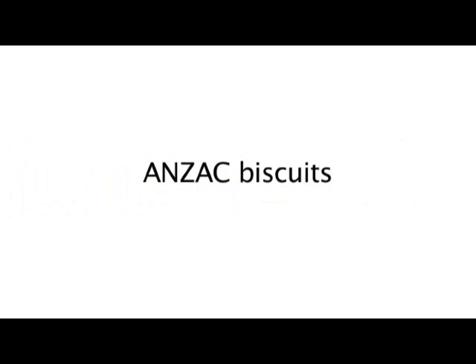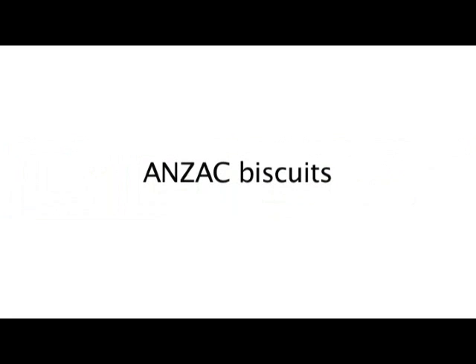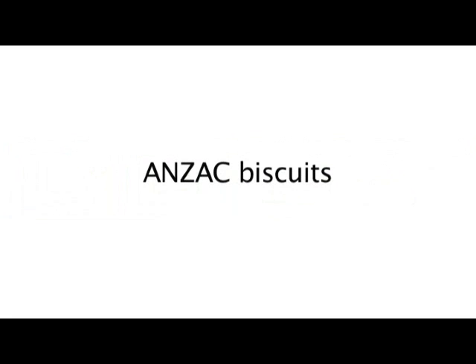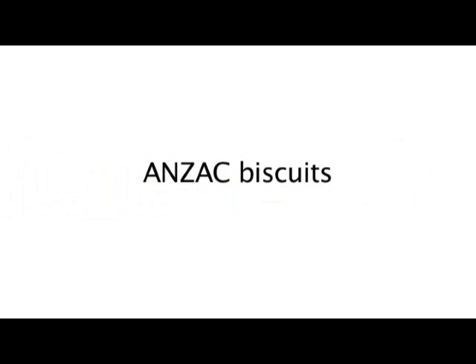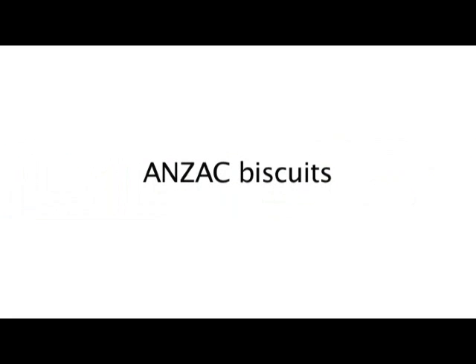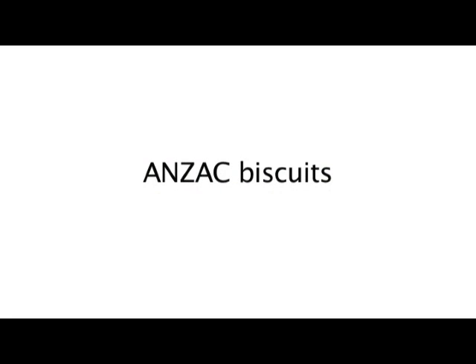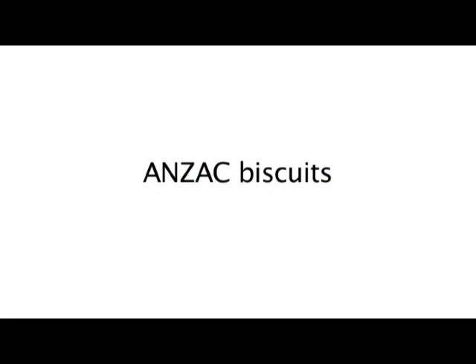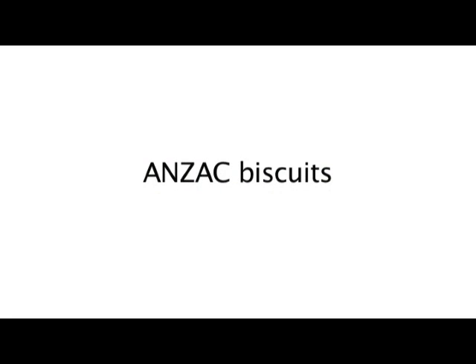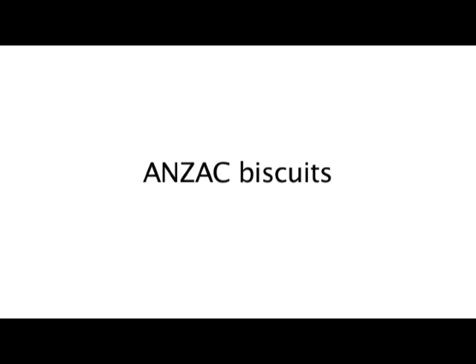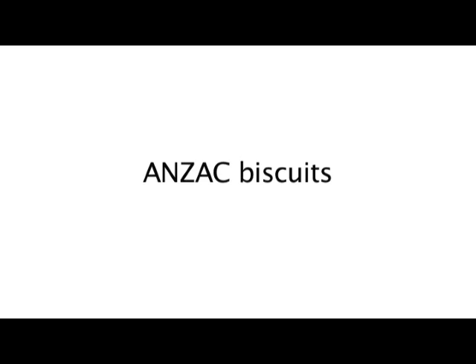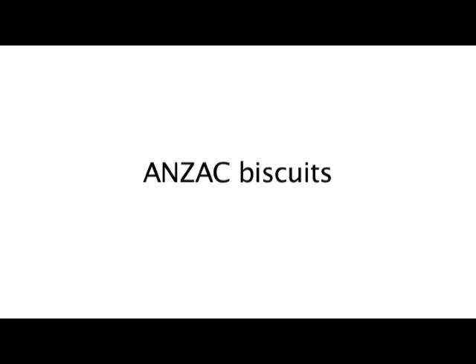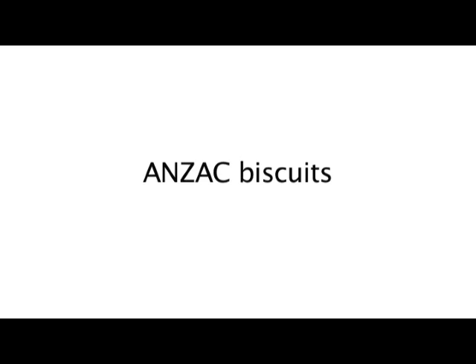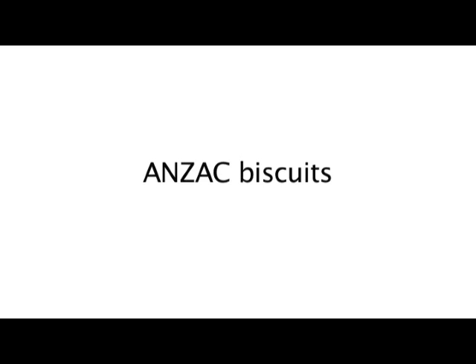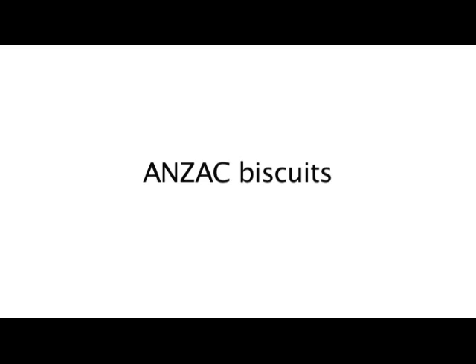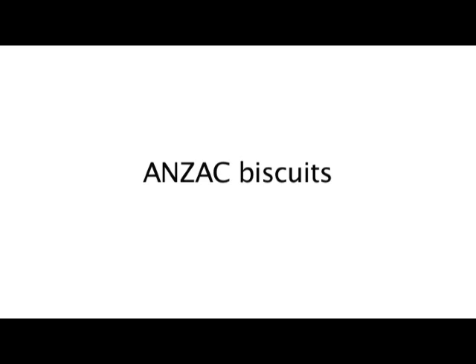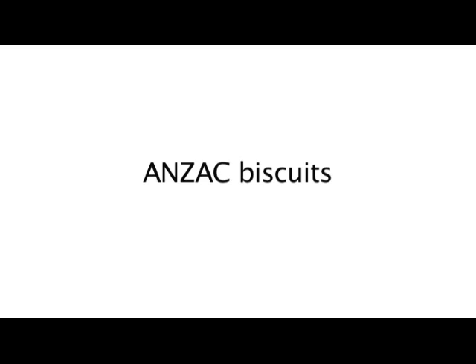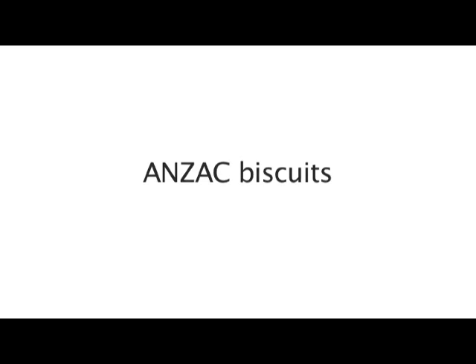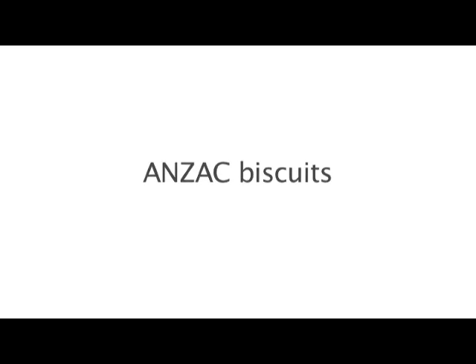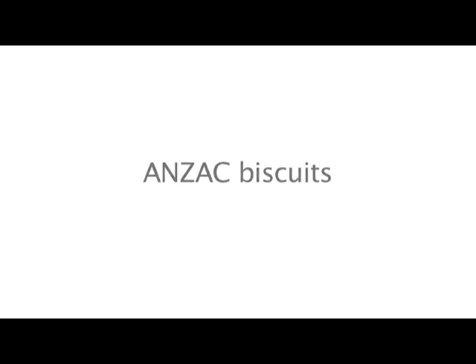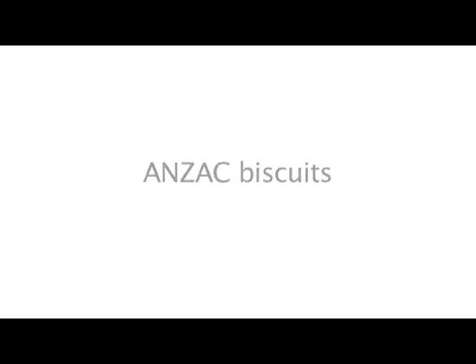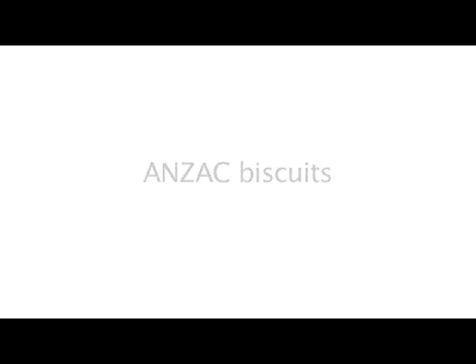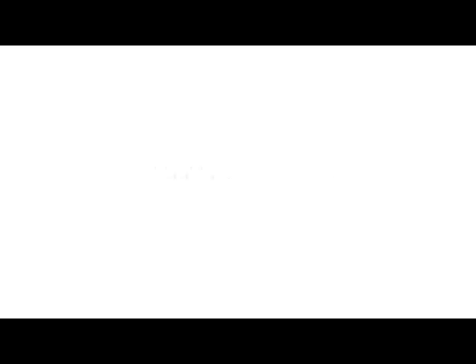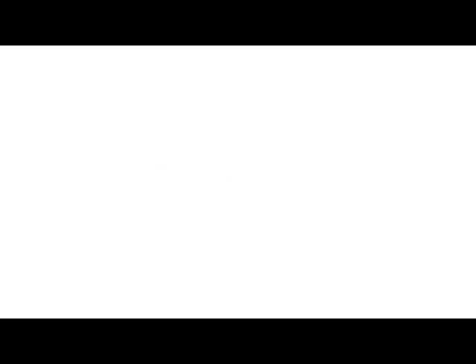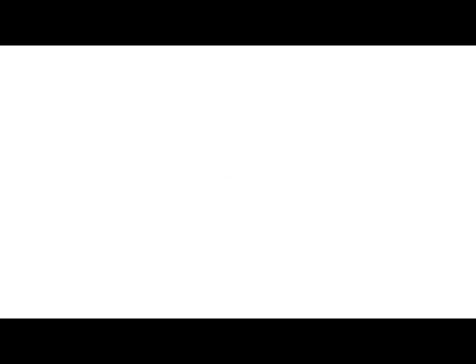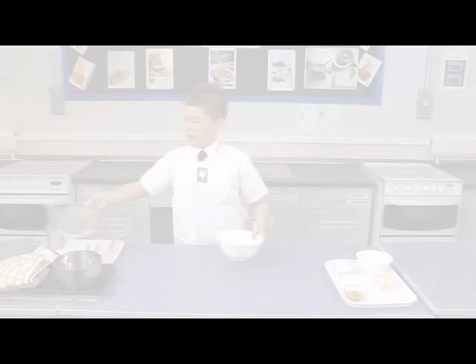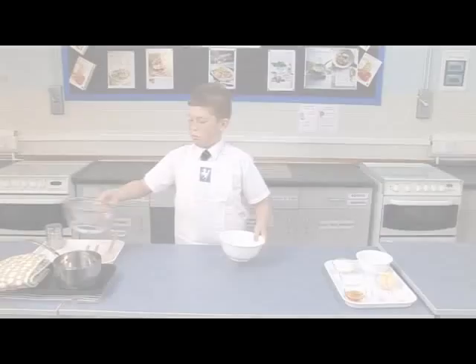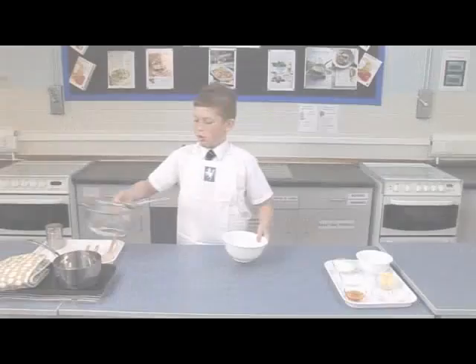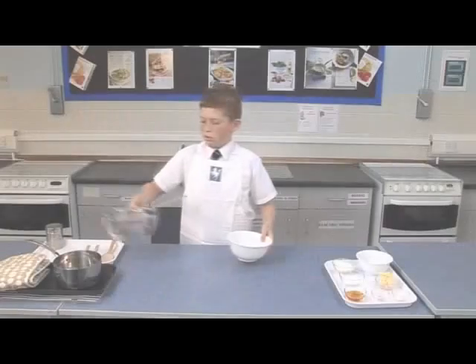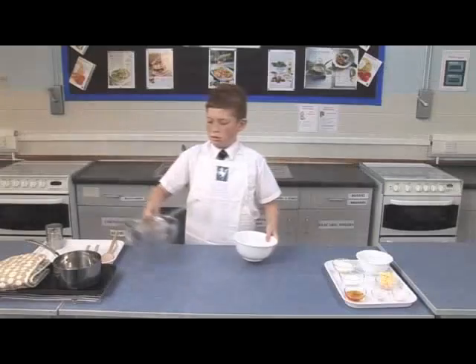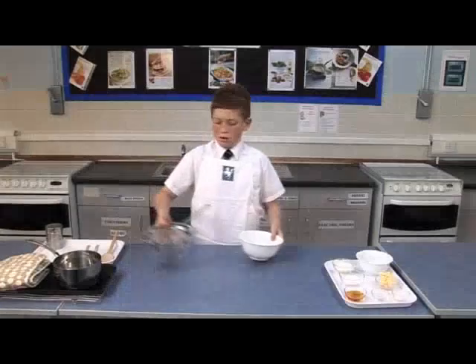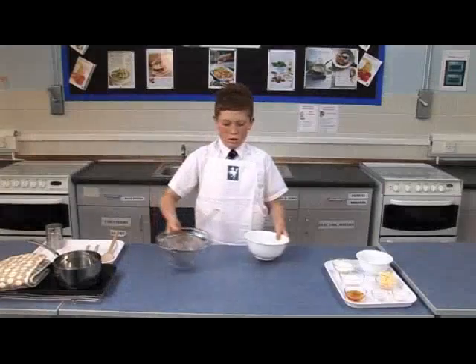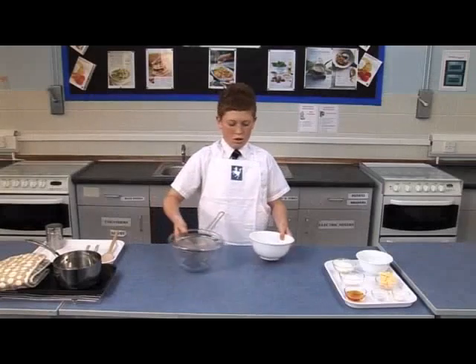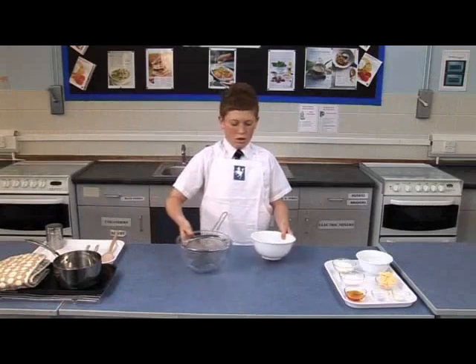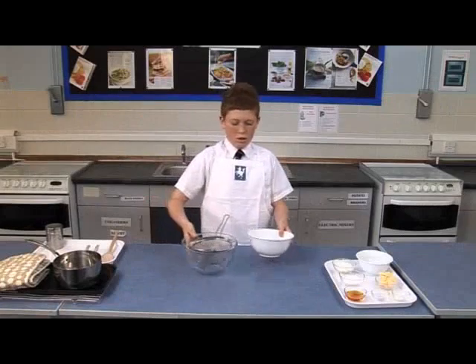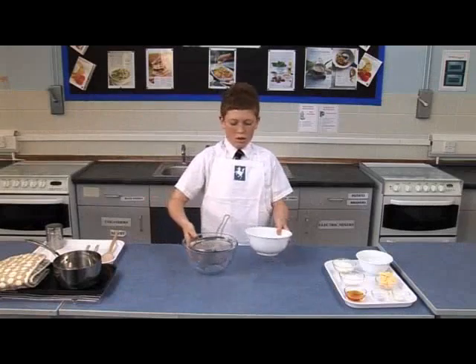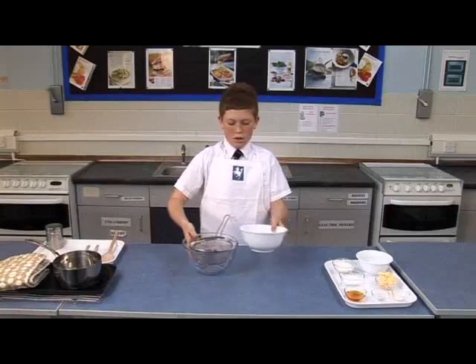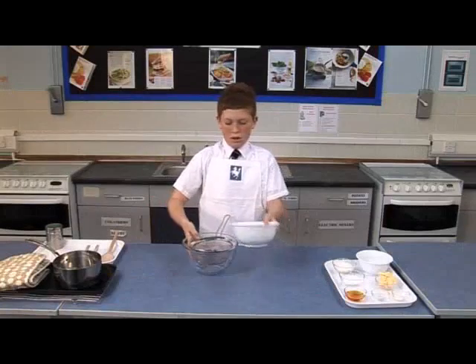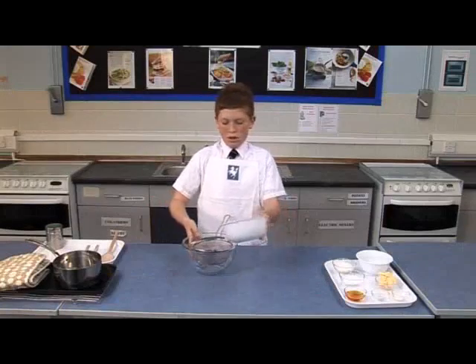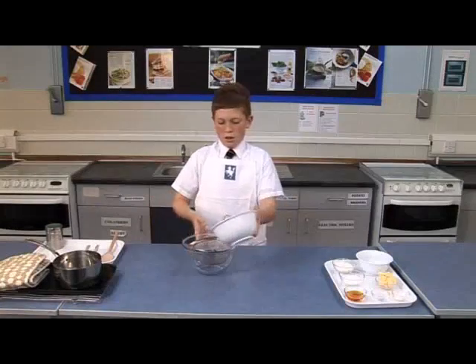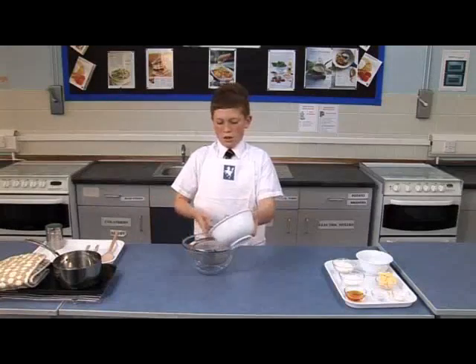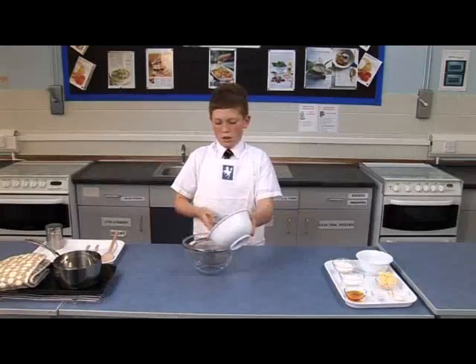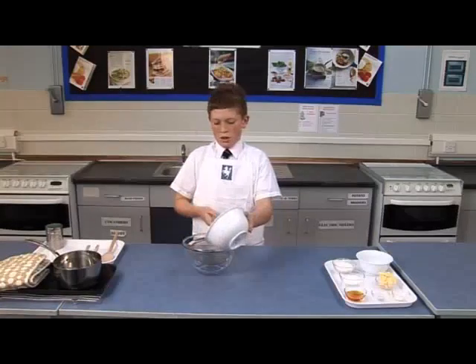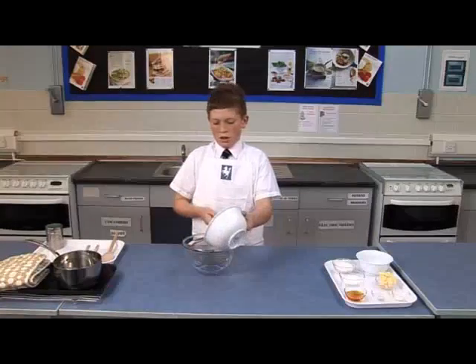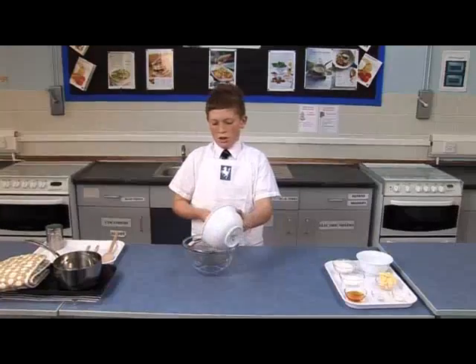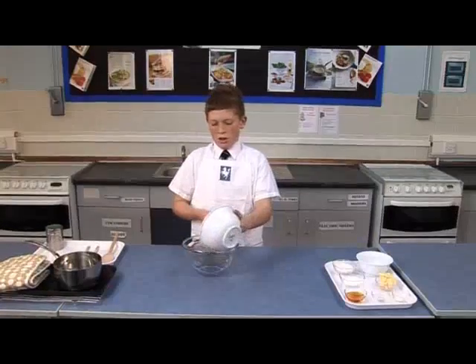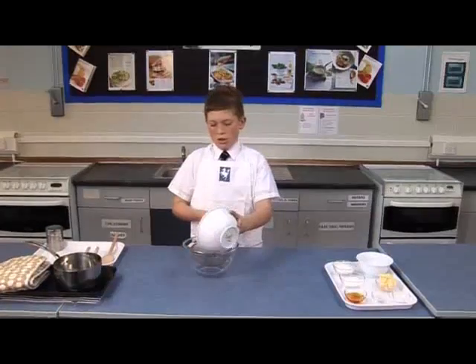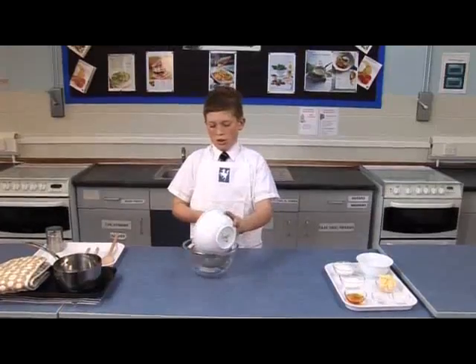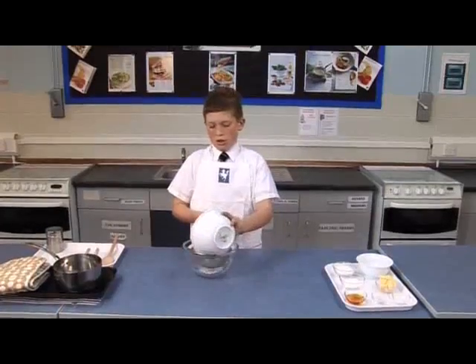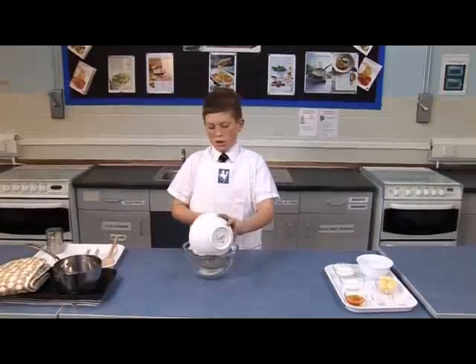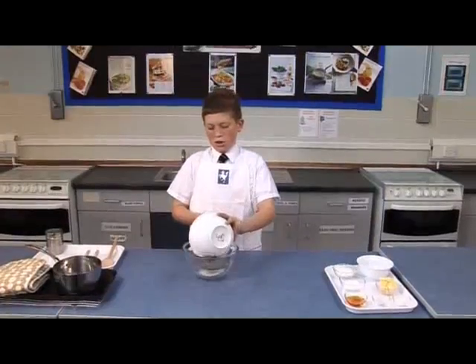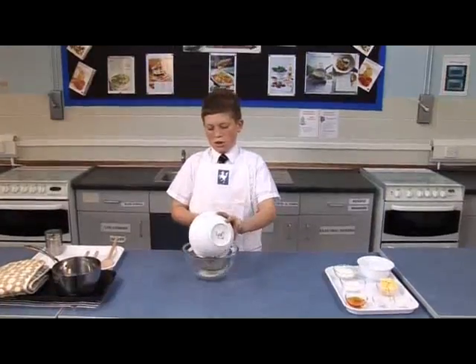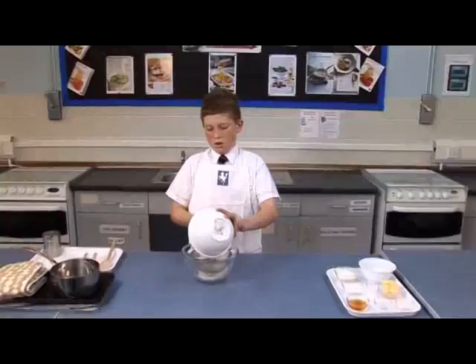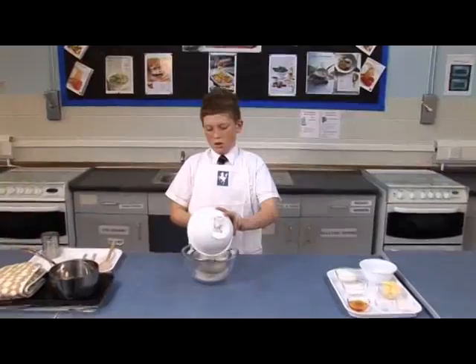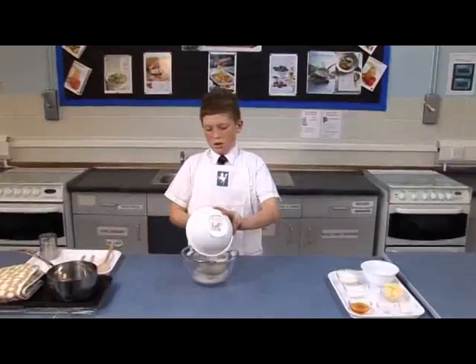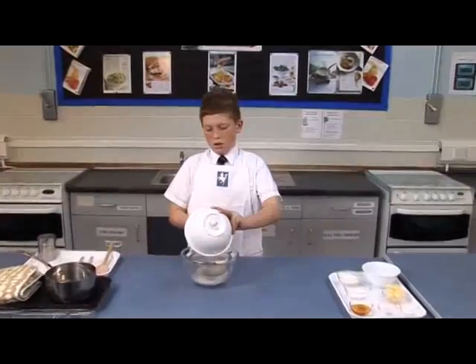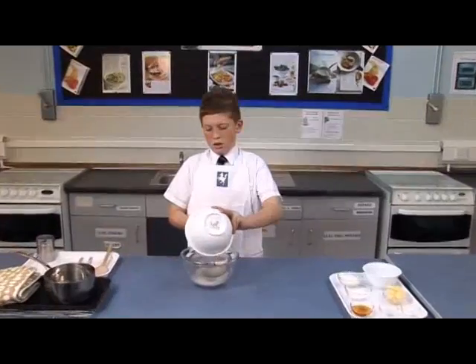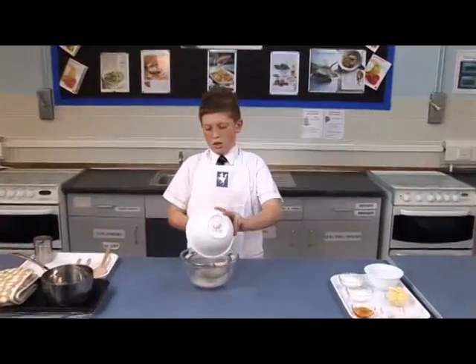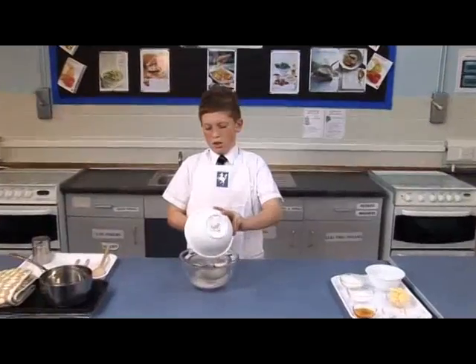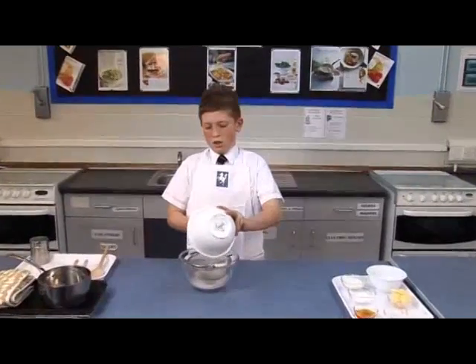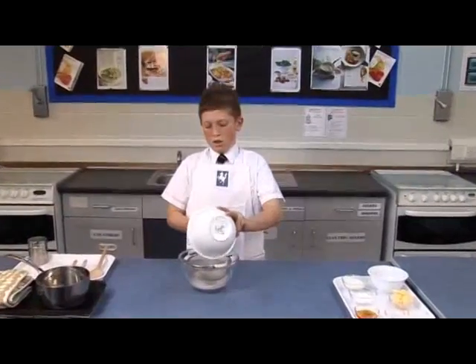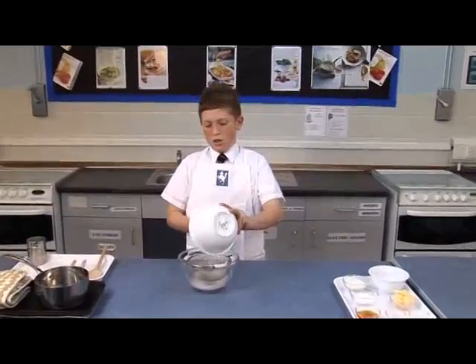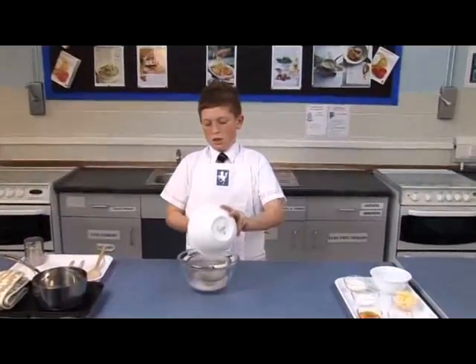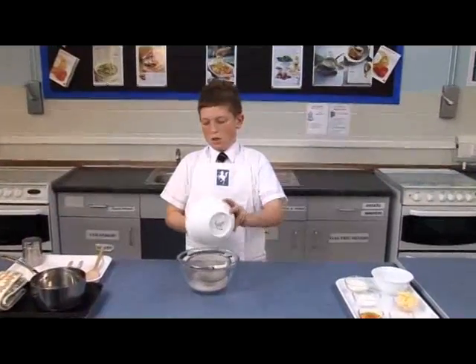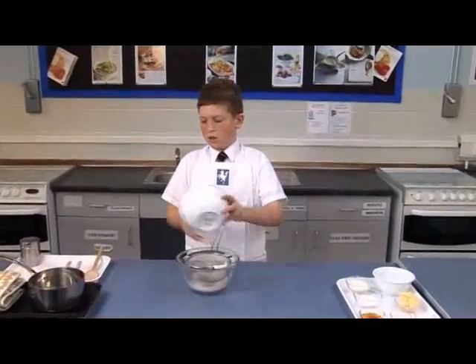Anzac biscuits. Before you start, don't forget to preheat the oven and grease or line the baking tray.